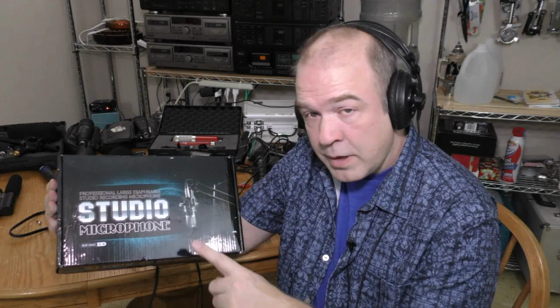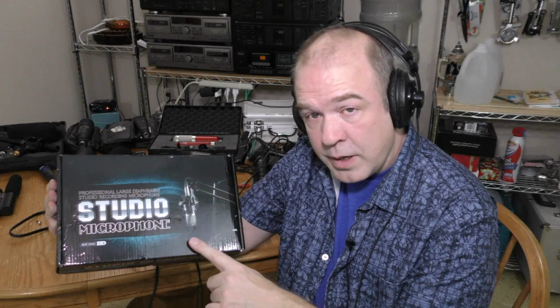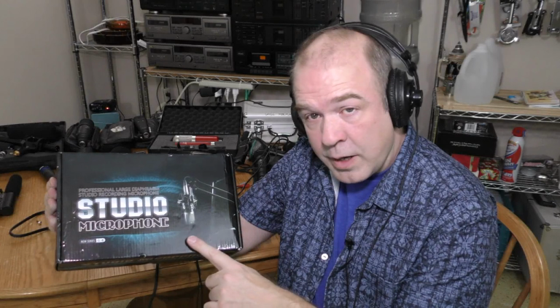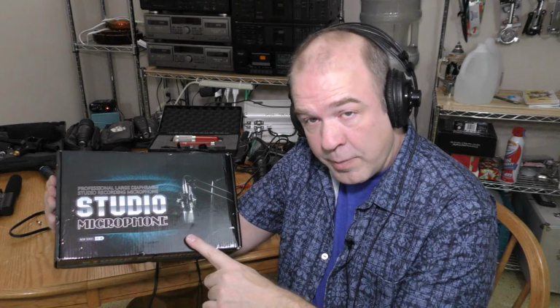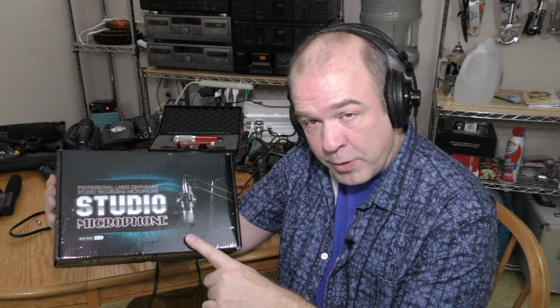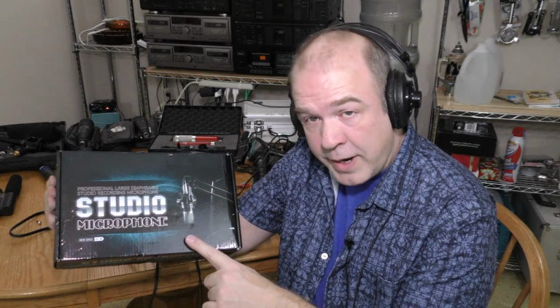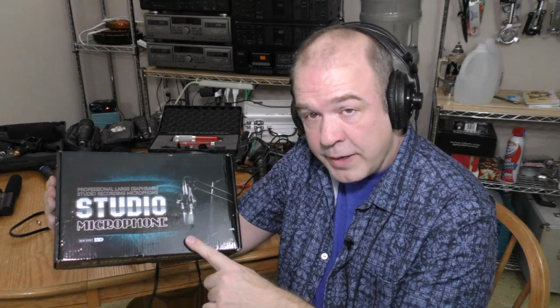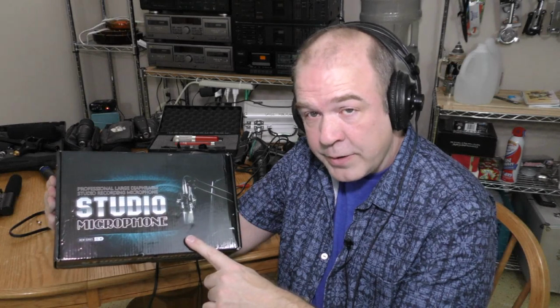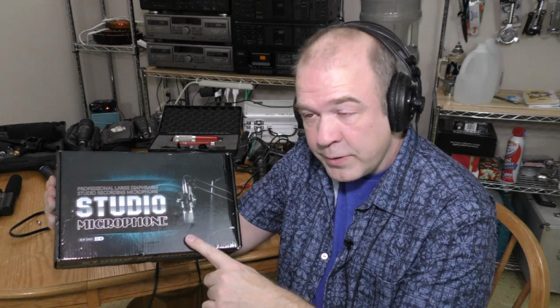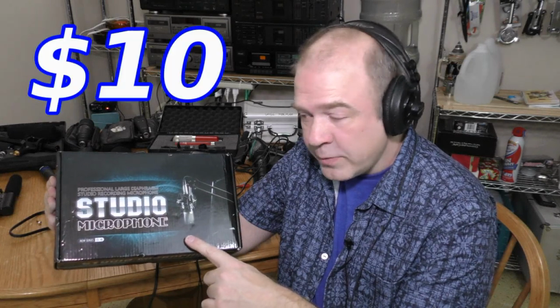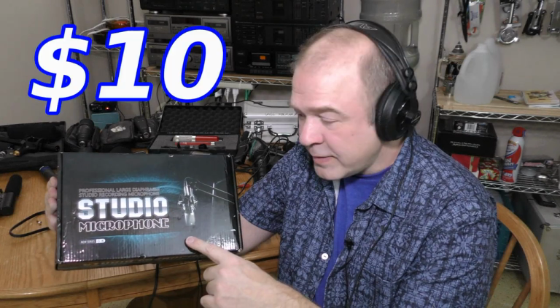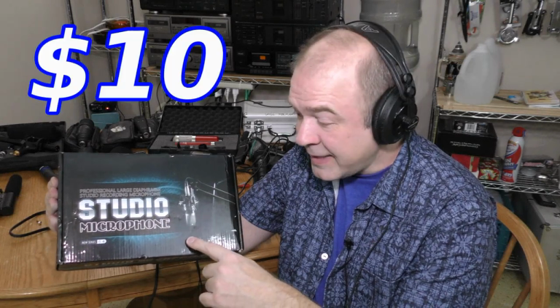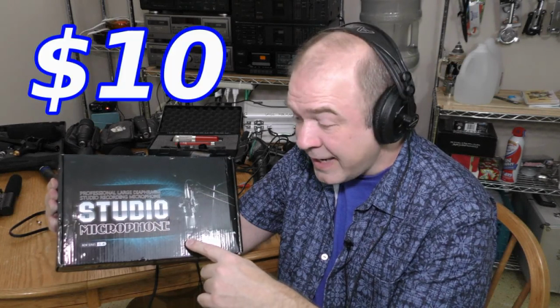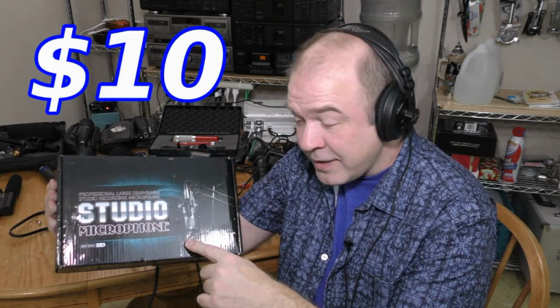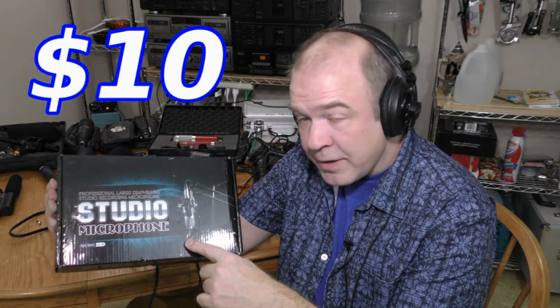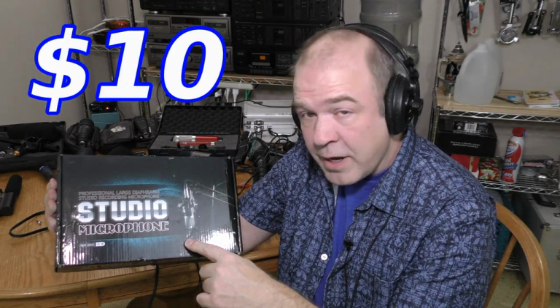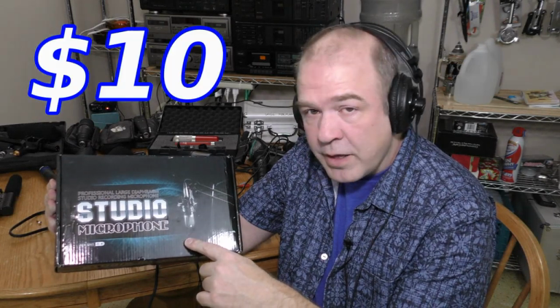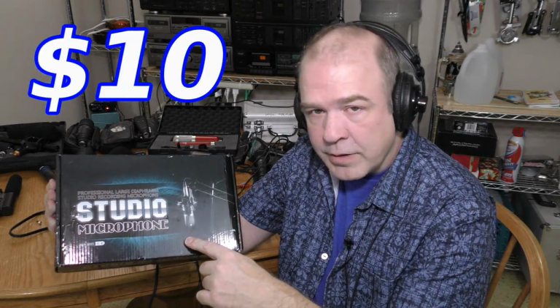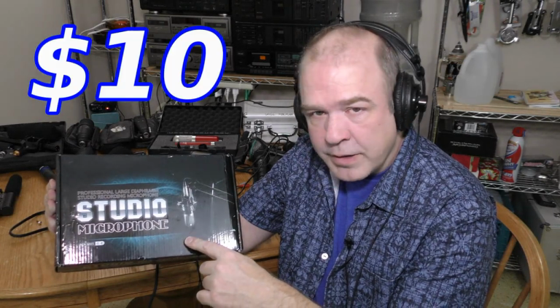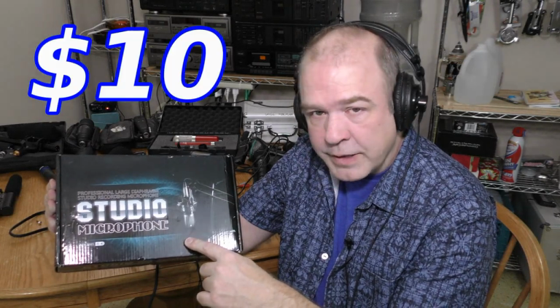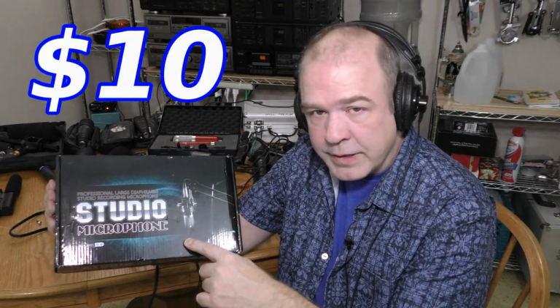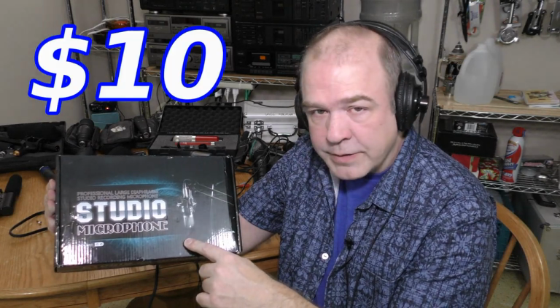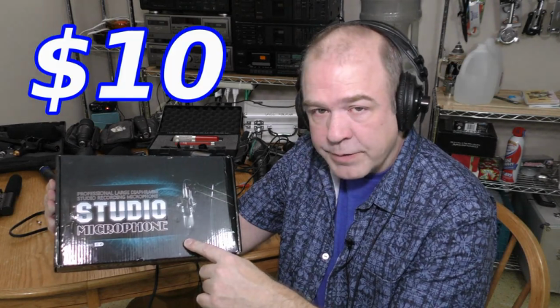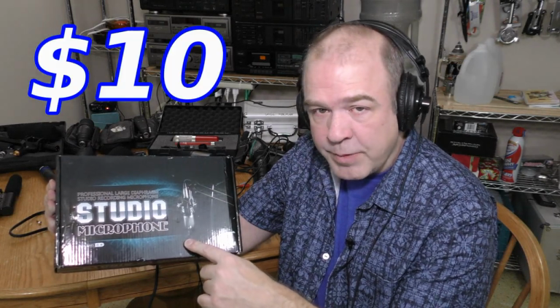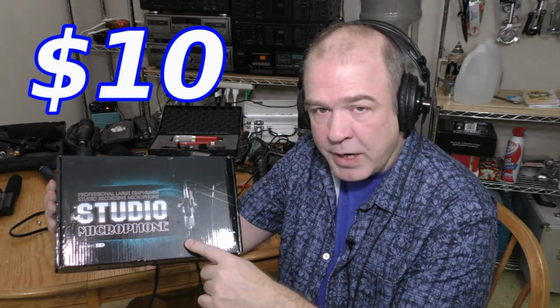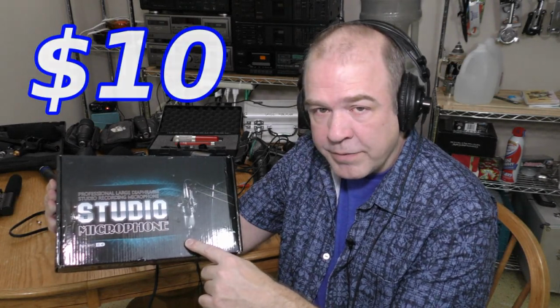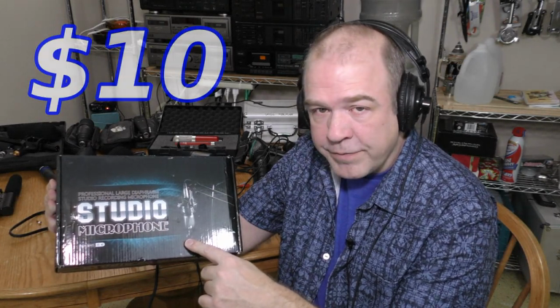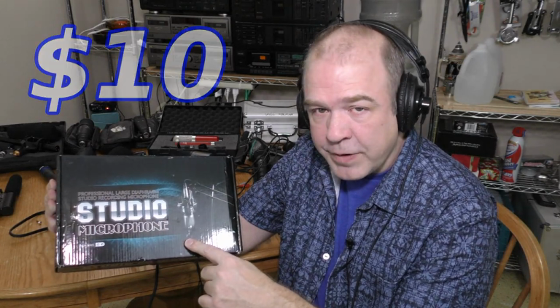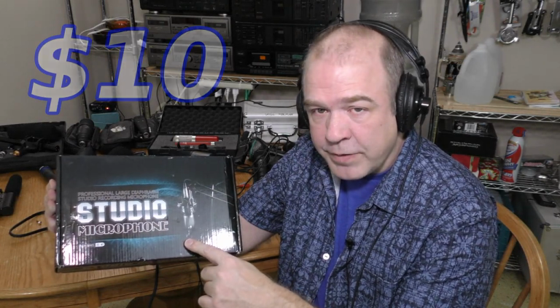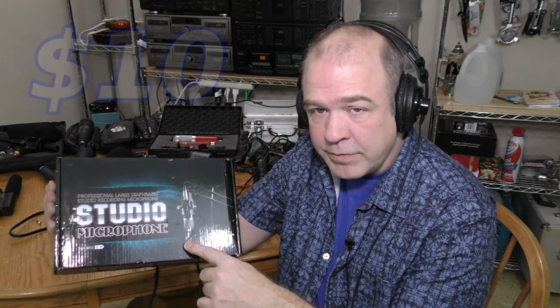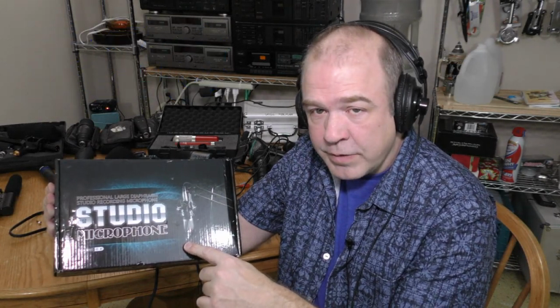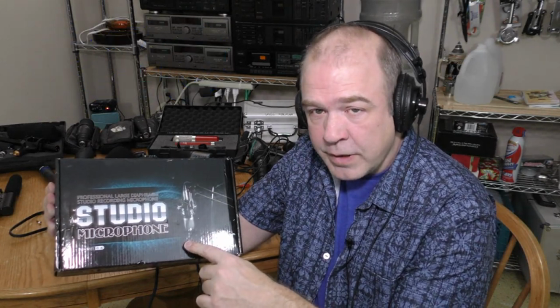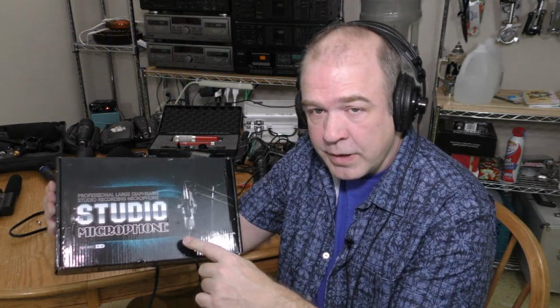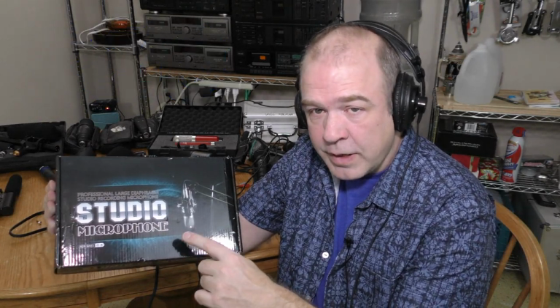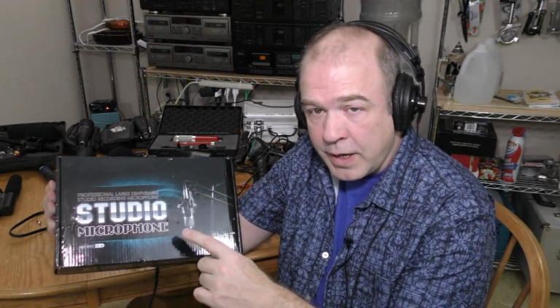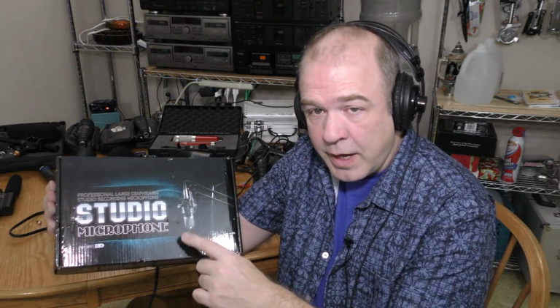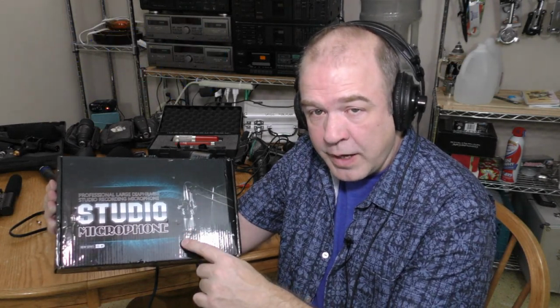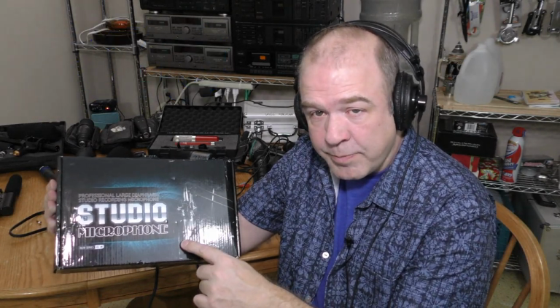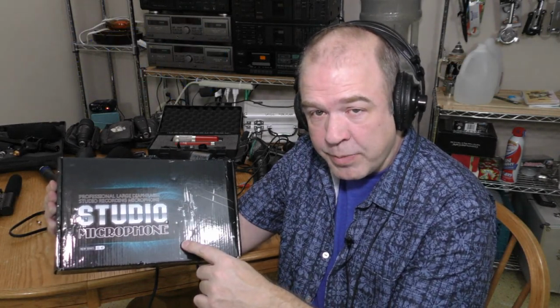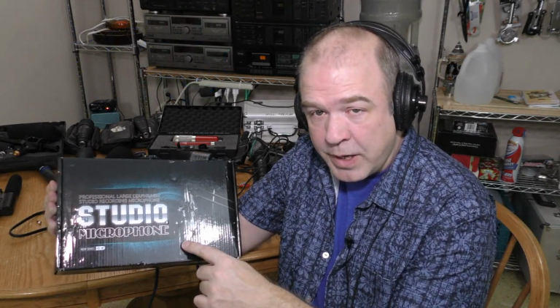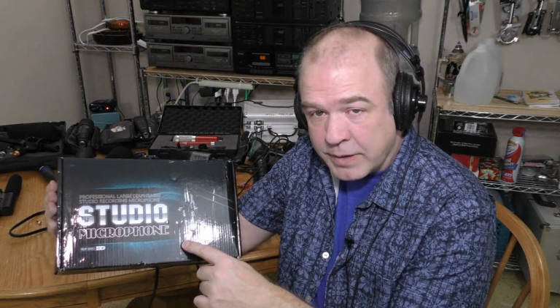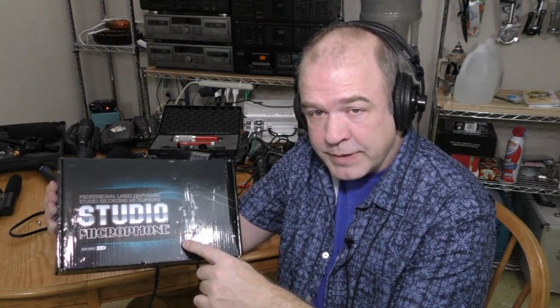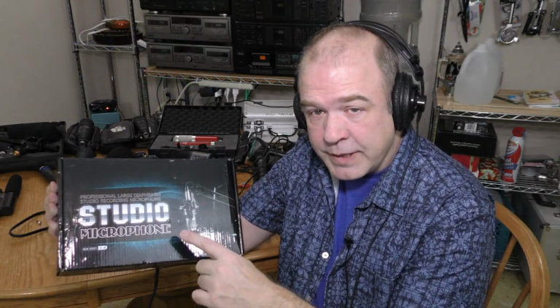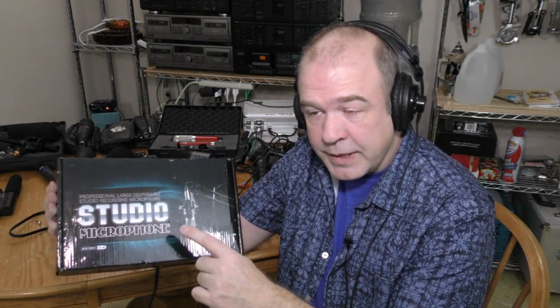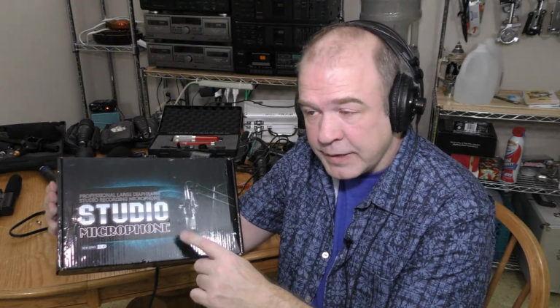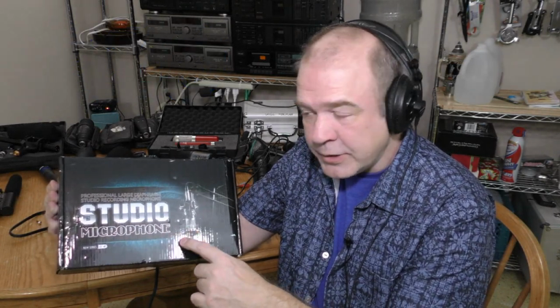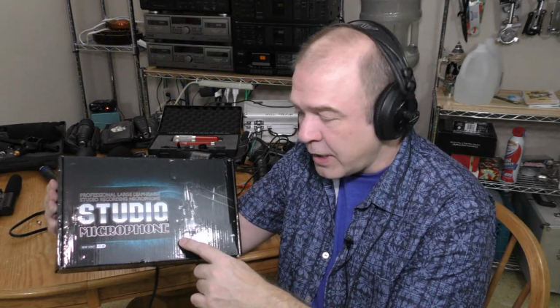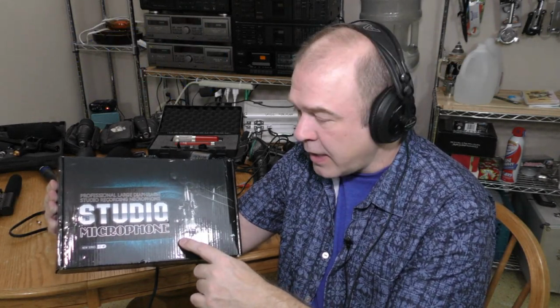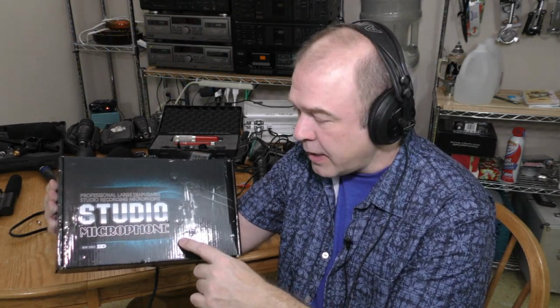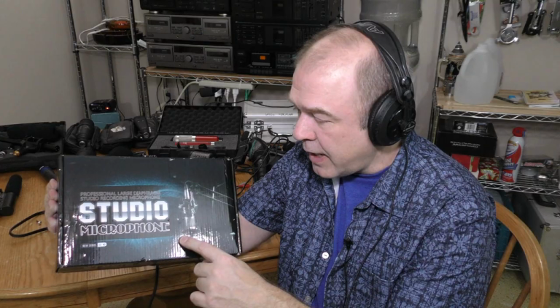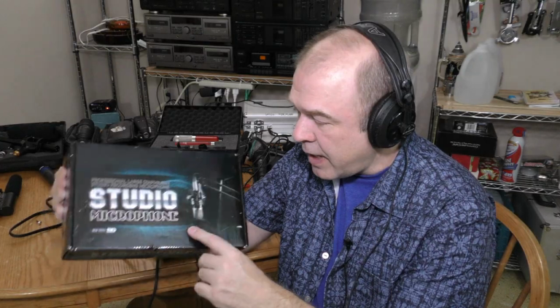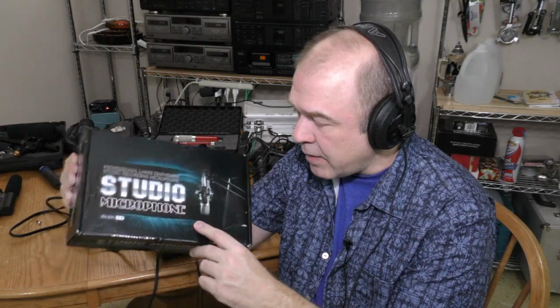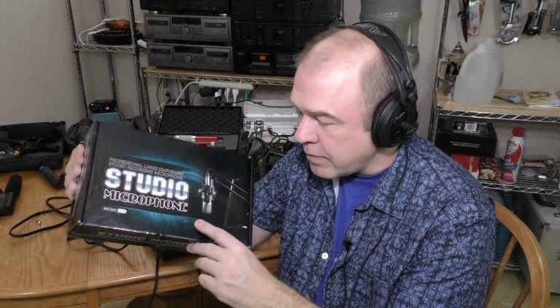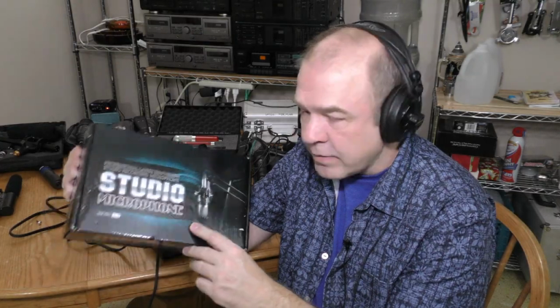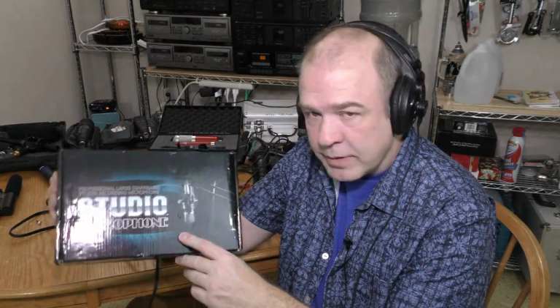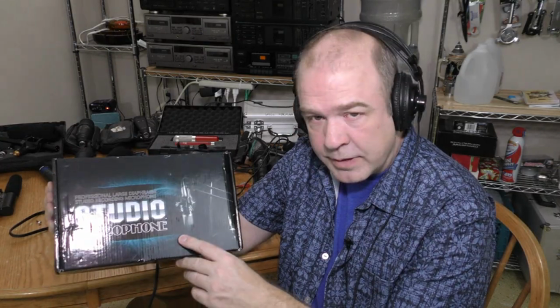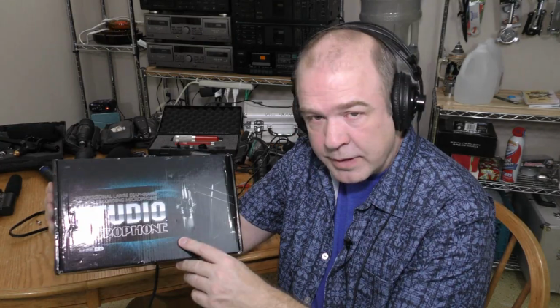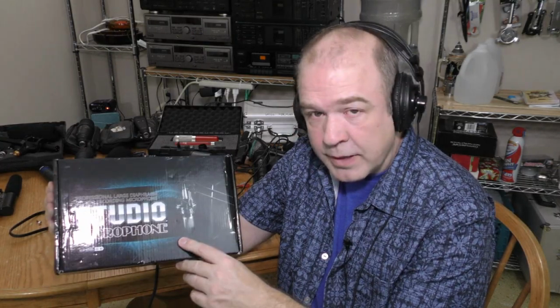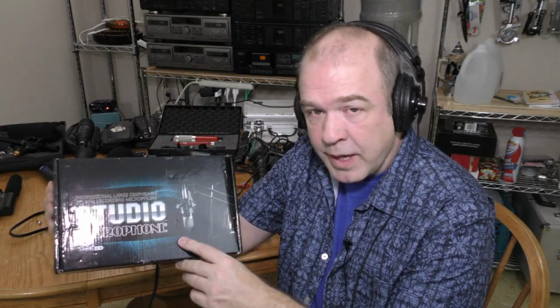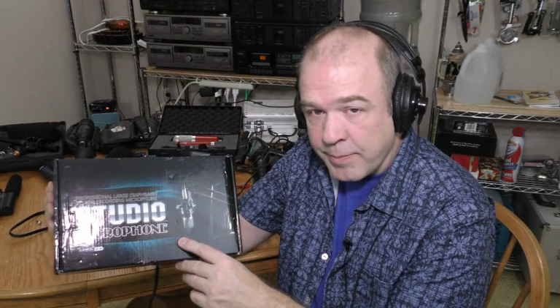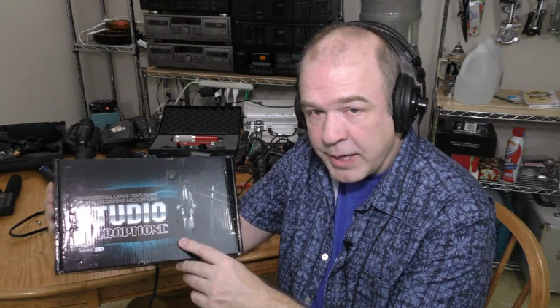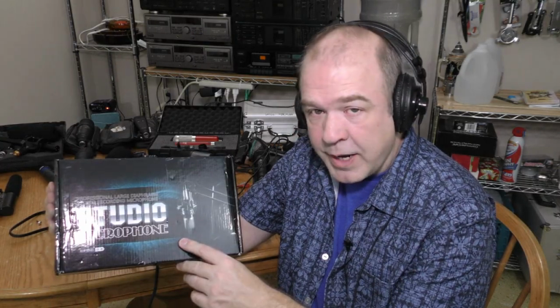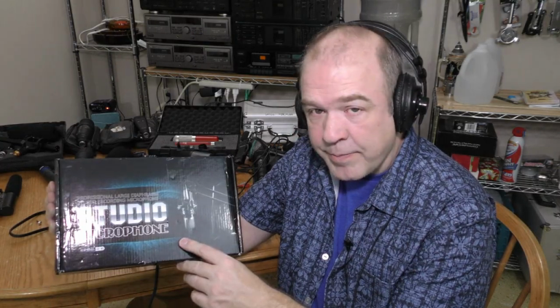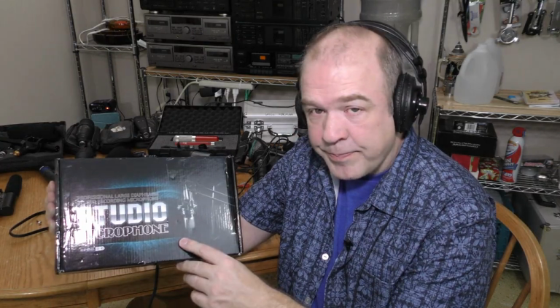A brand new $10 condenser microphone. I unbox it and check it out. Coming up.